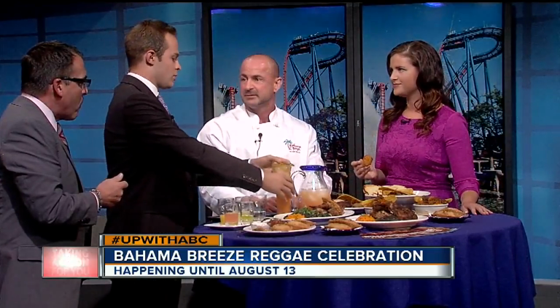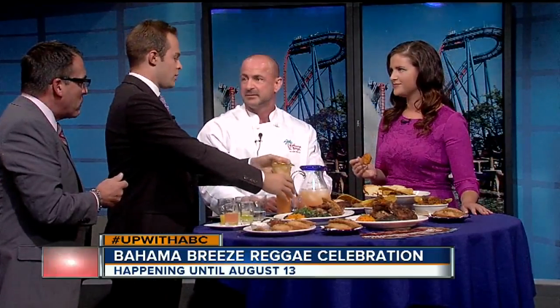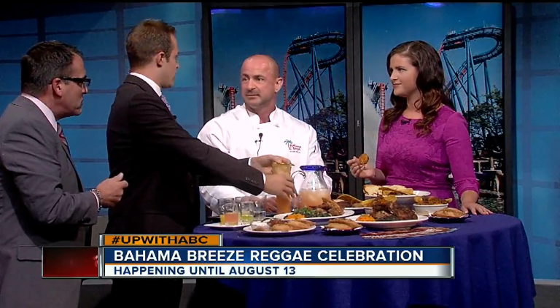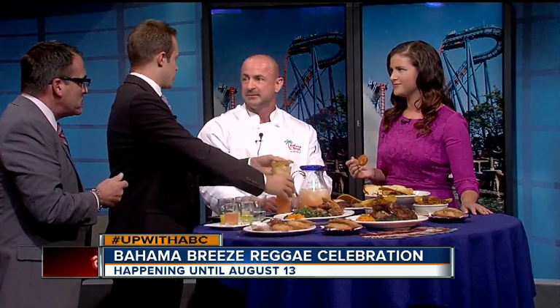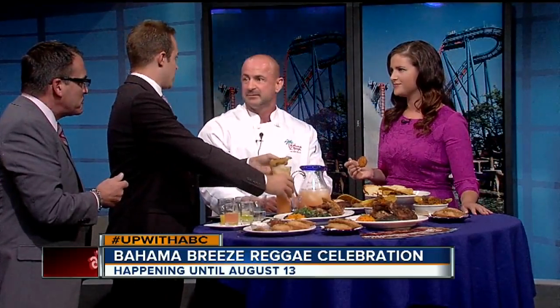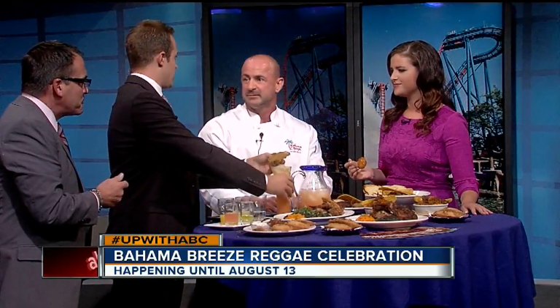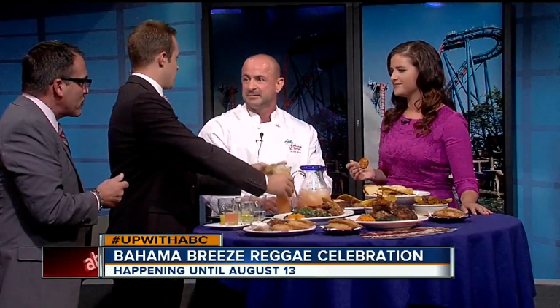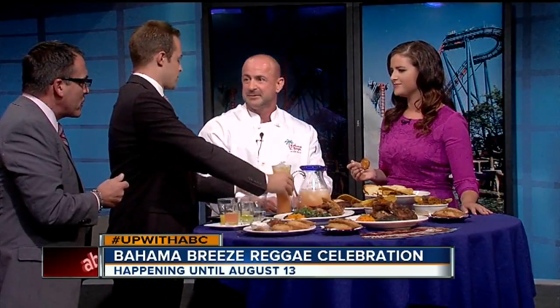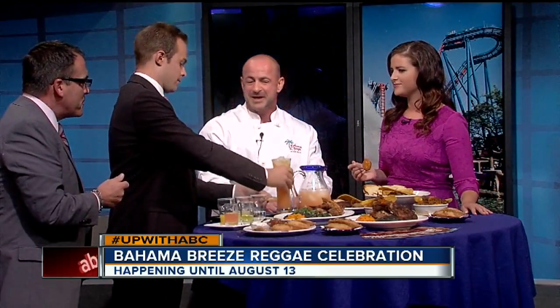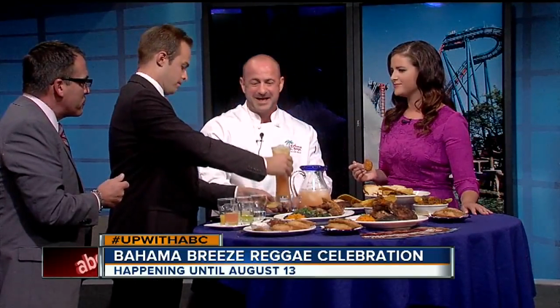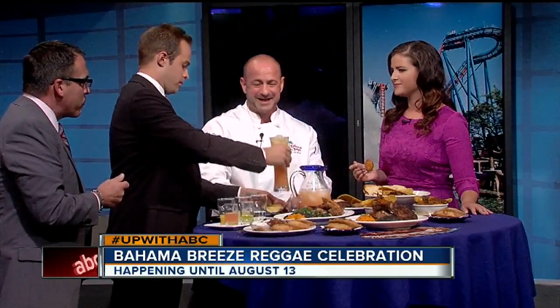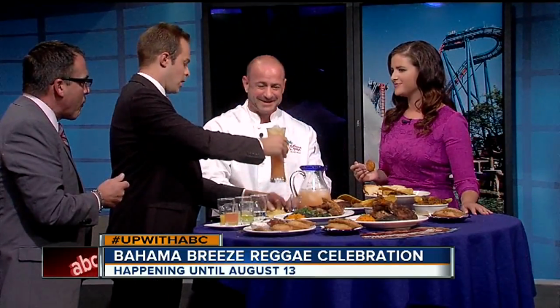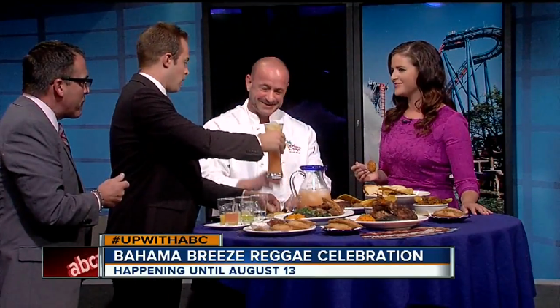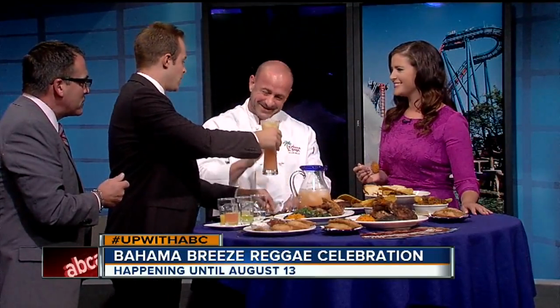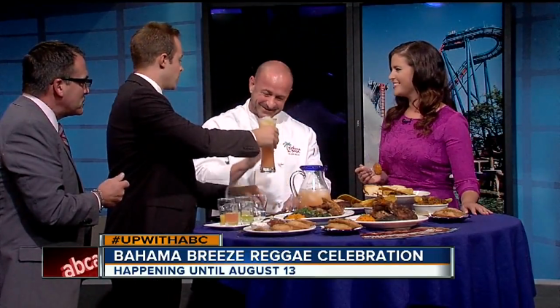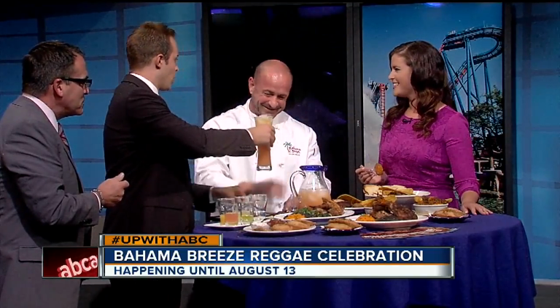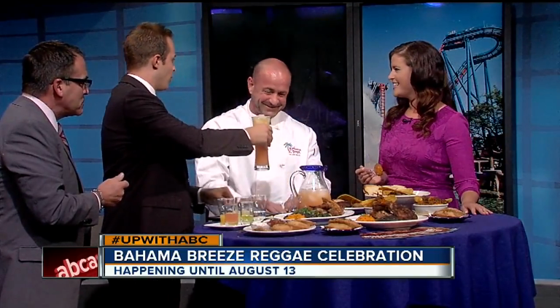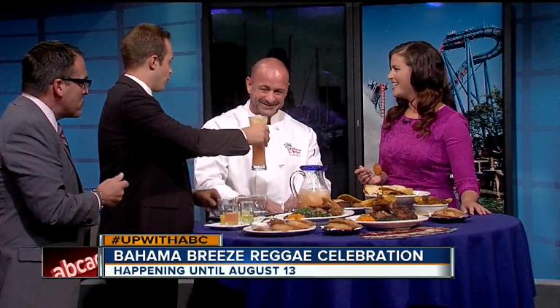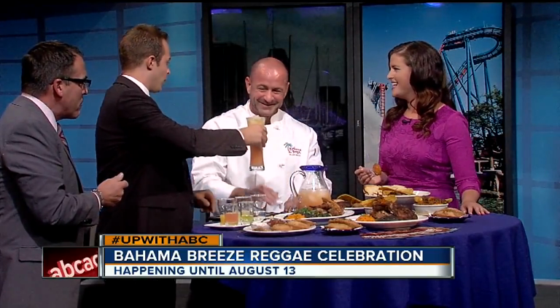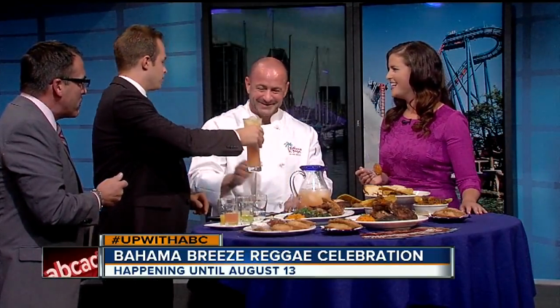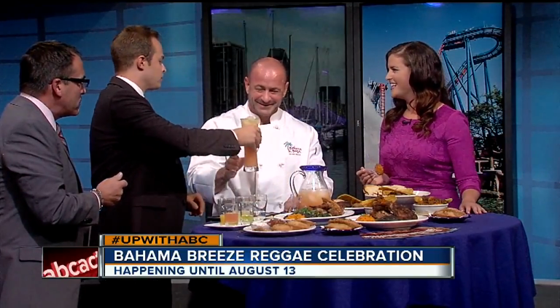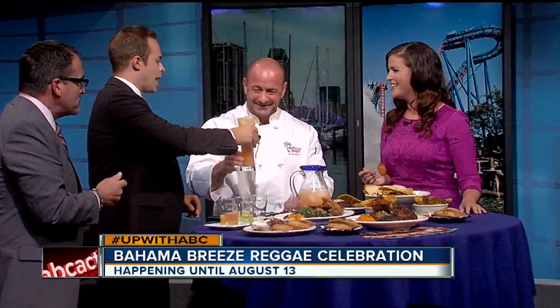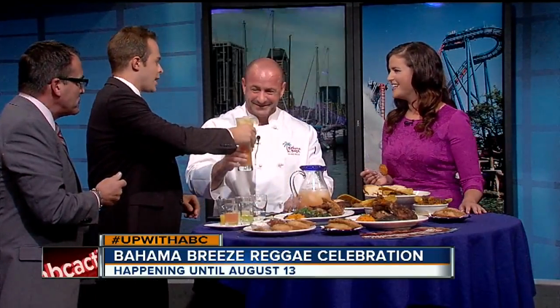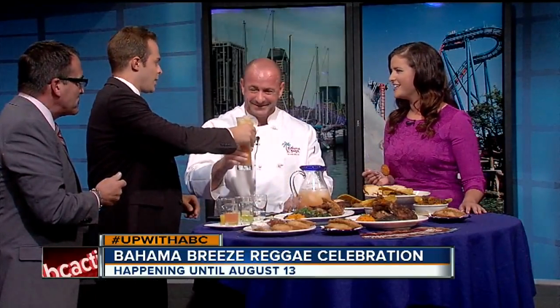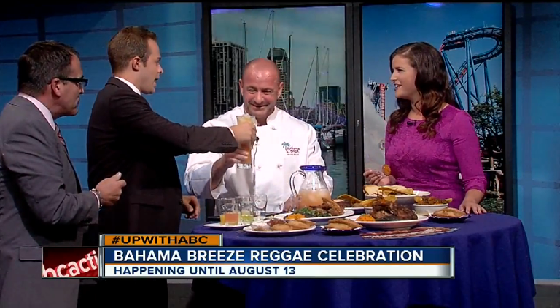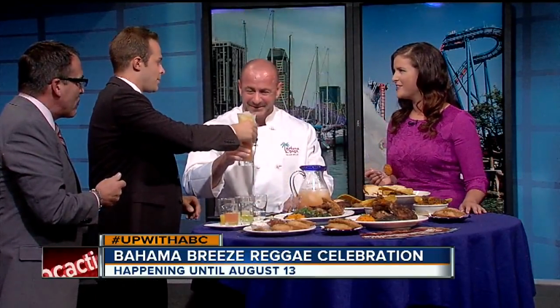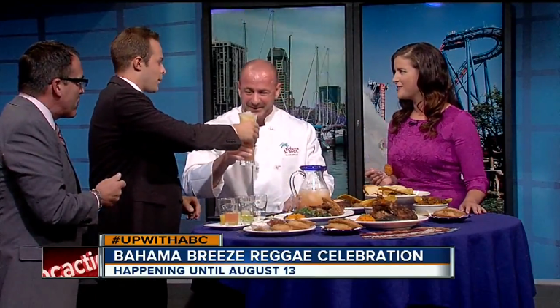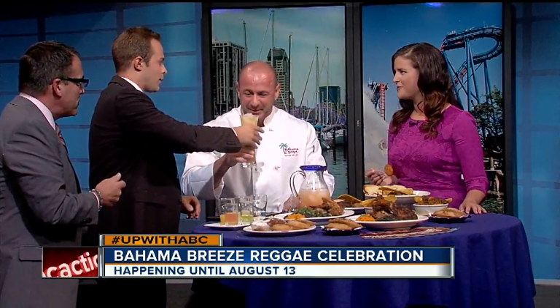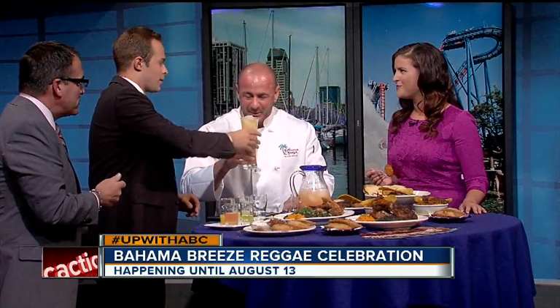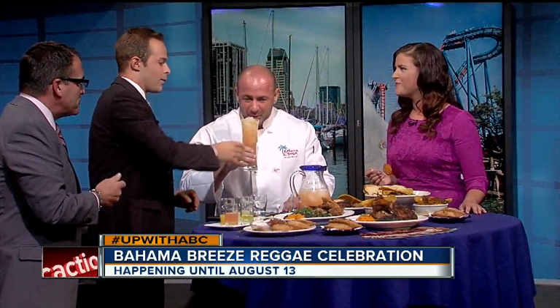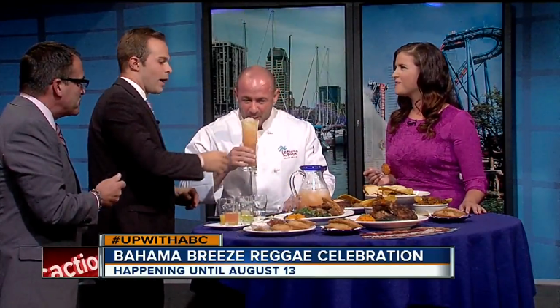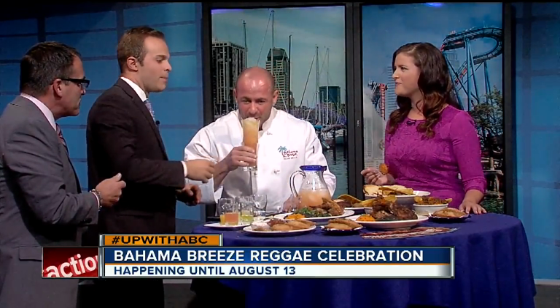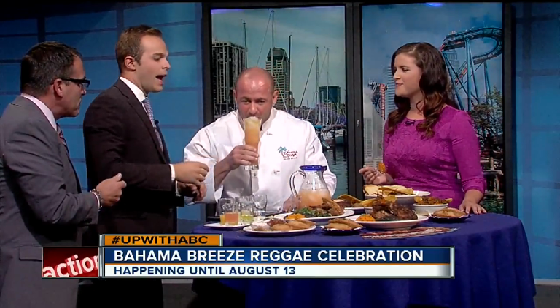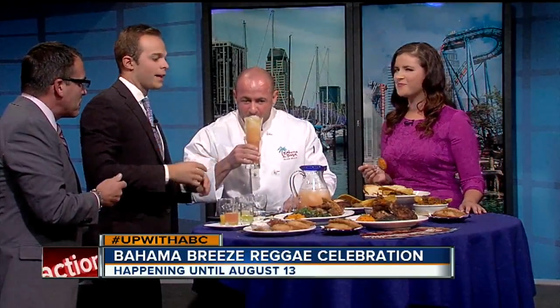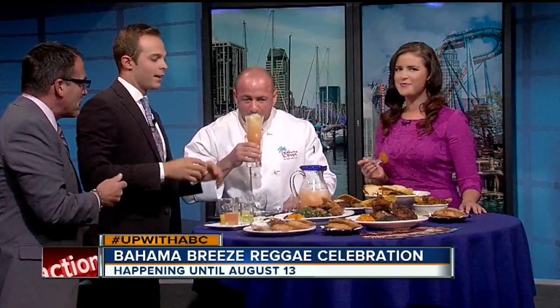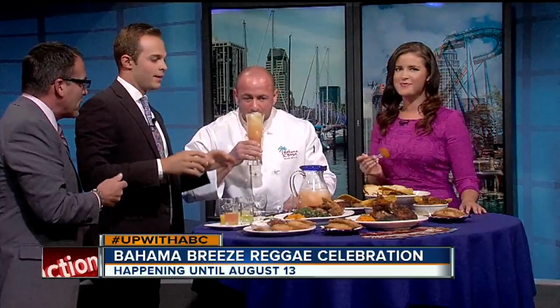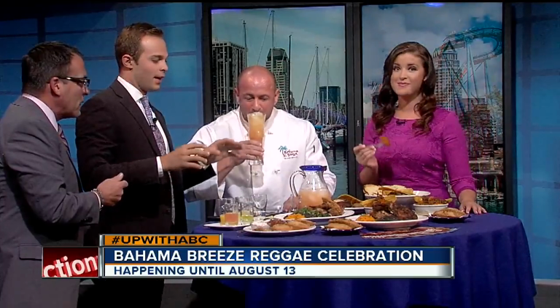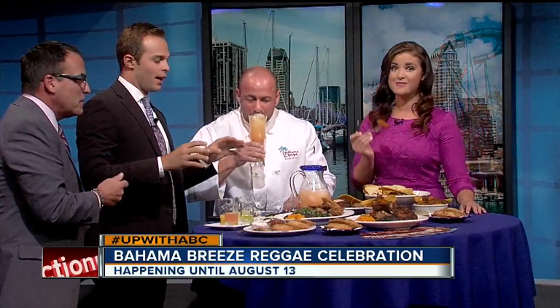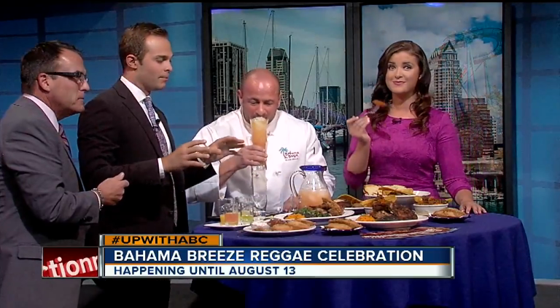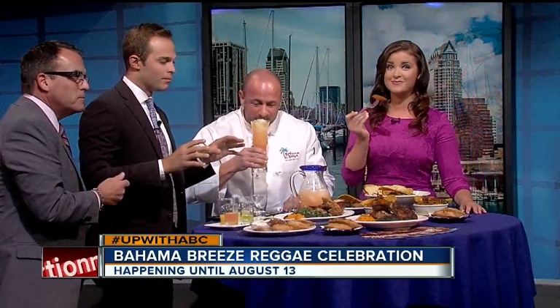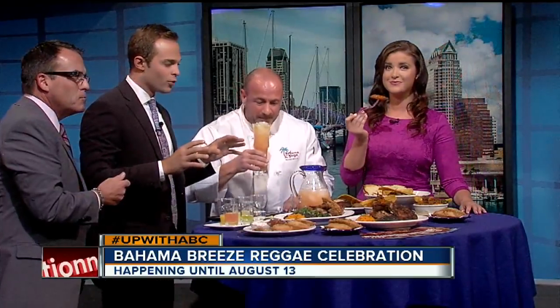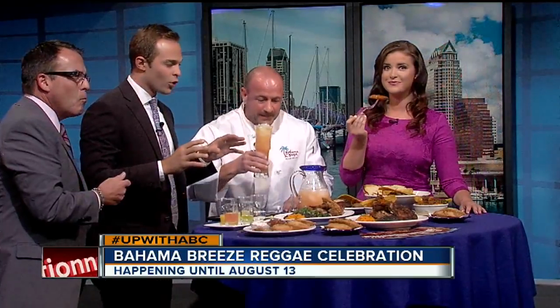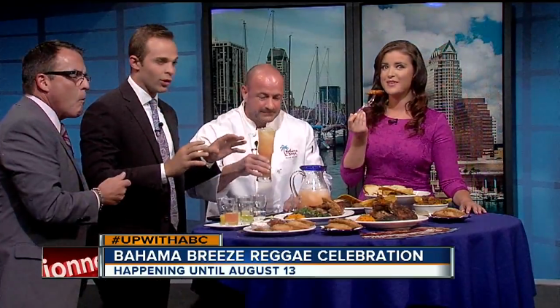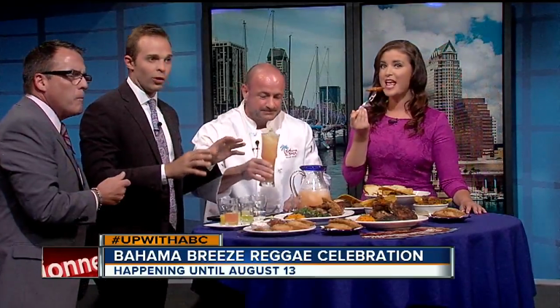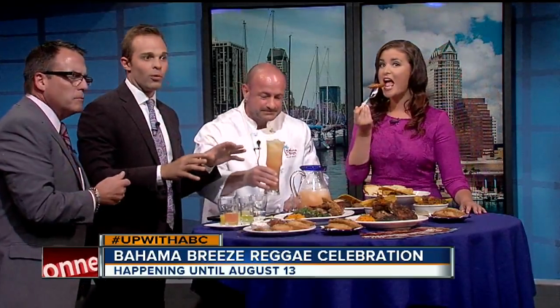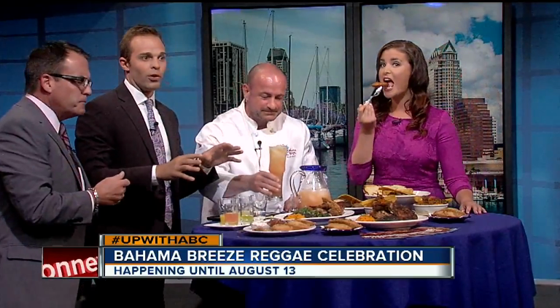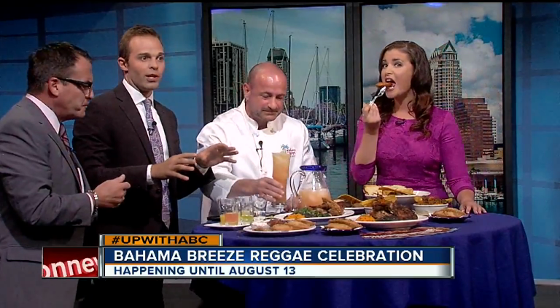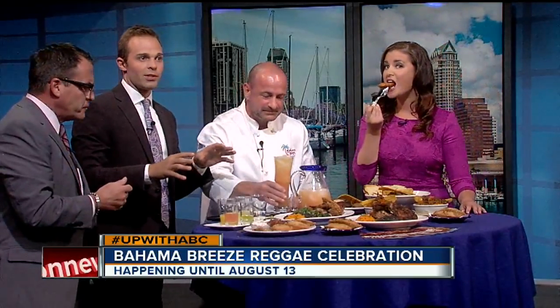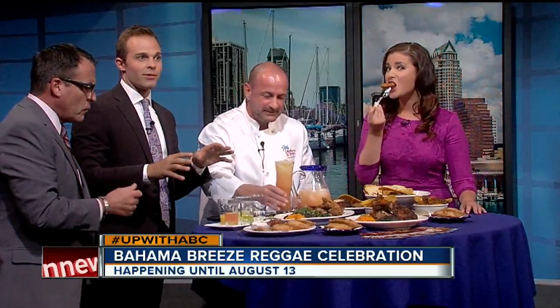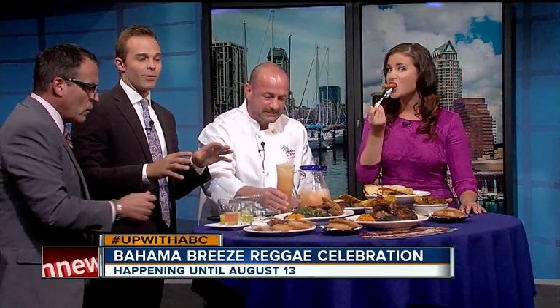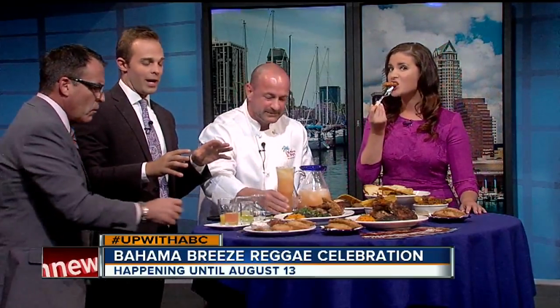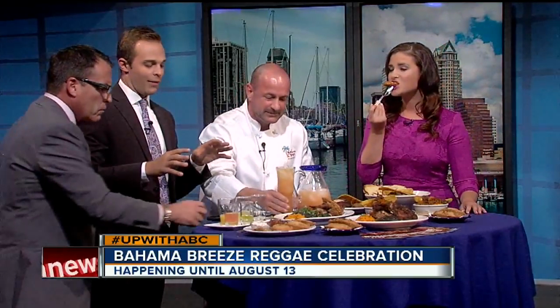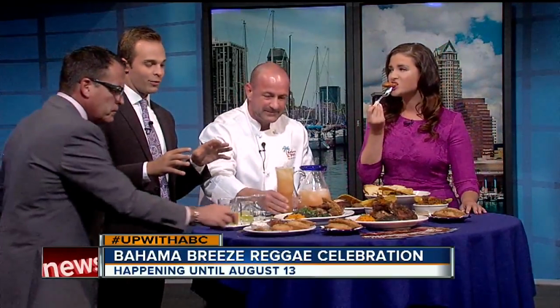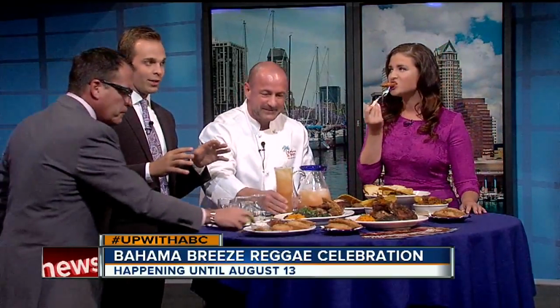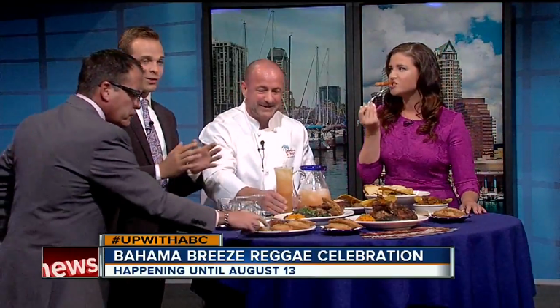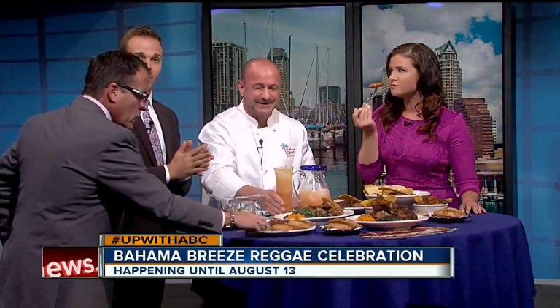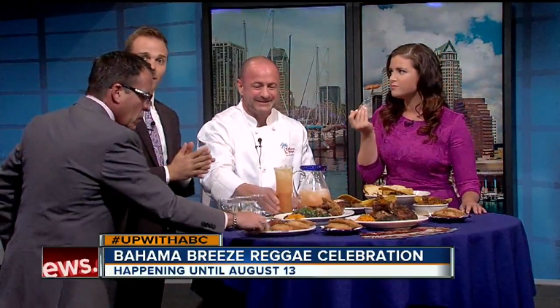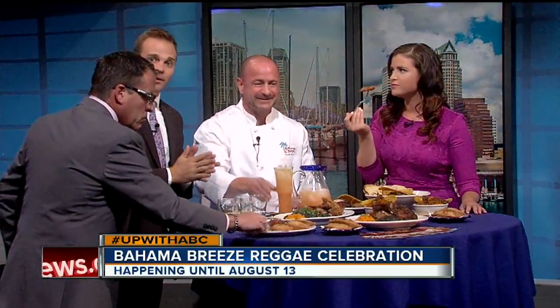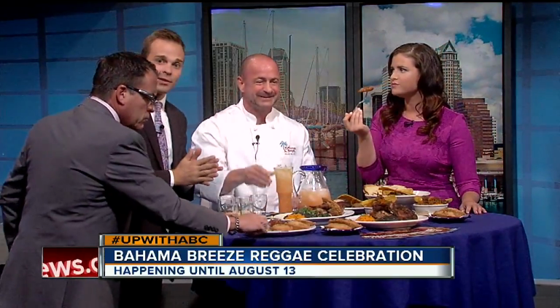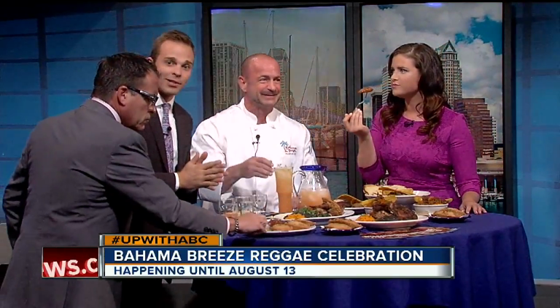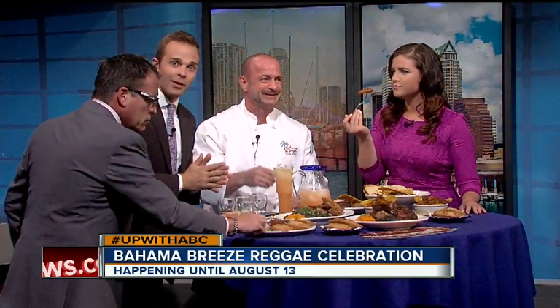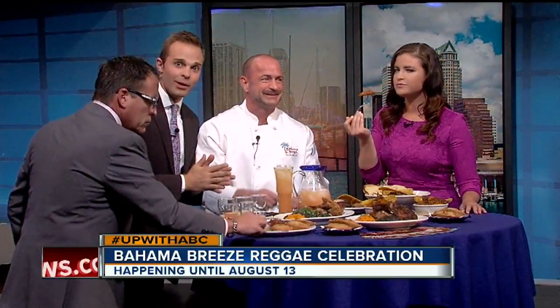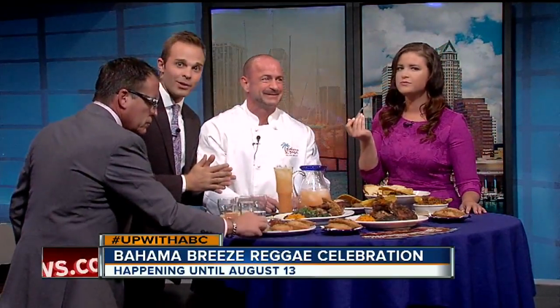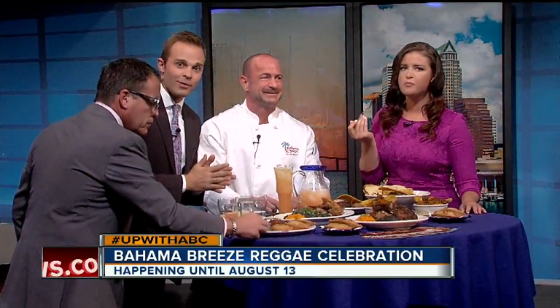Chef, you worked hard. You should take a sip of this. As we head to break, we're going to be right back and show you a little more of this right after this. So stay with us.